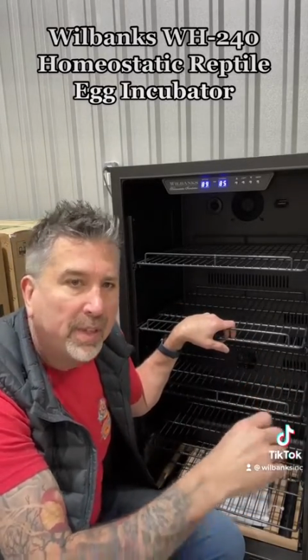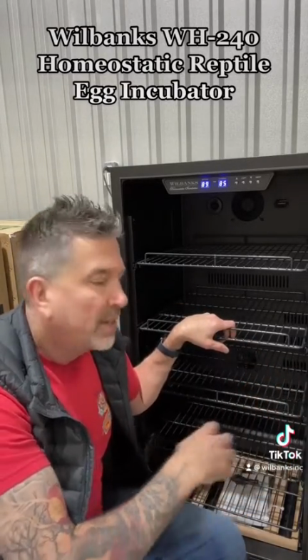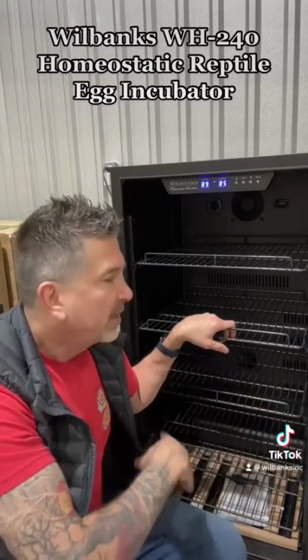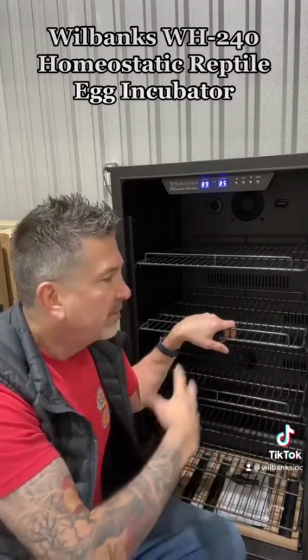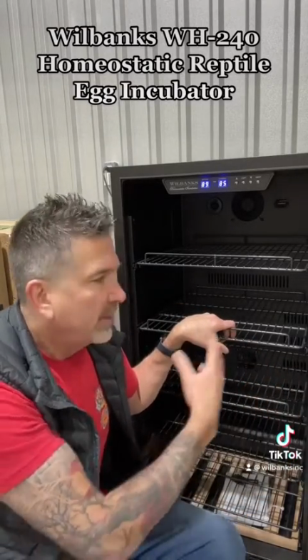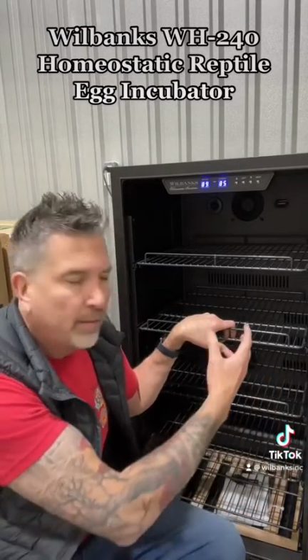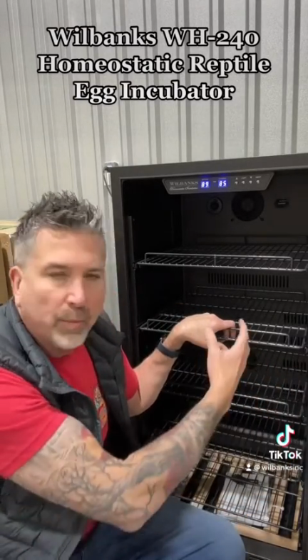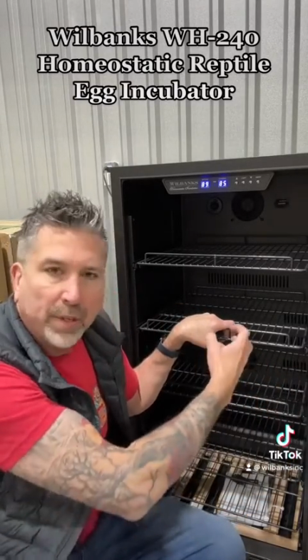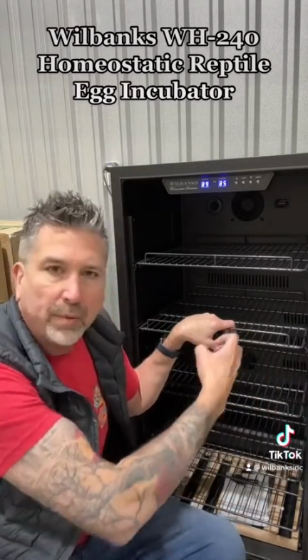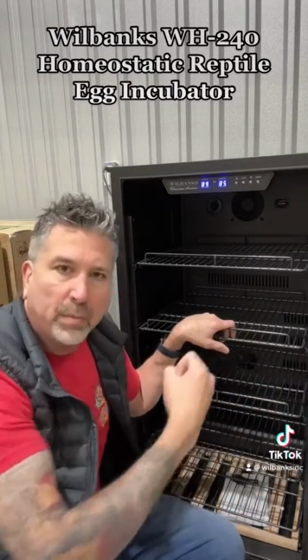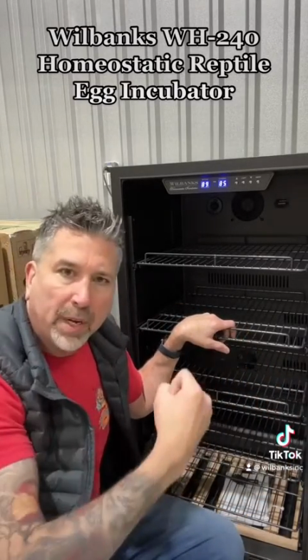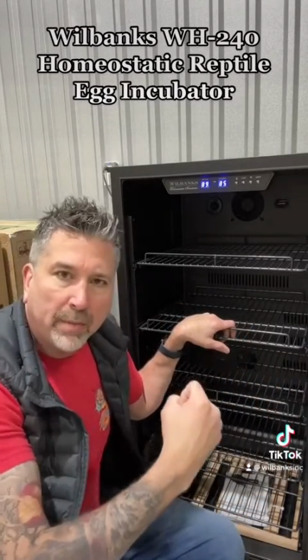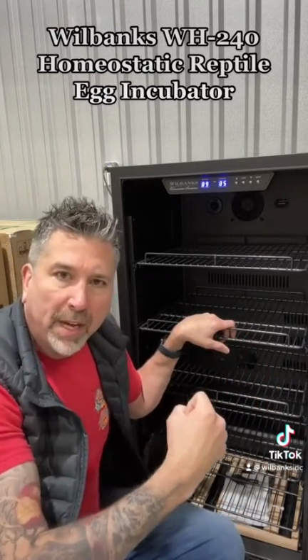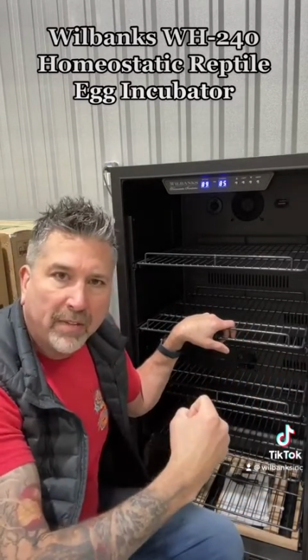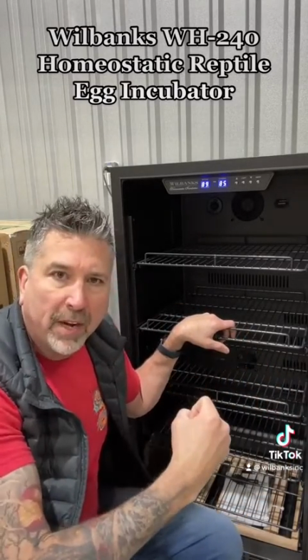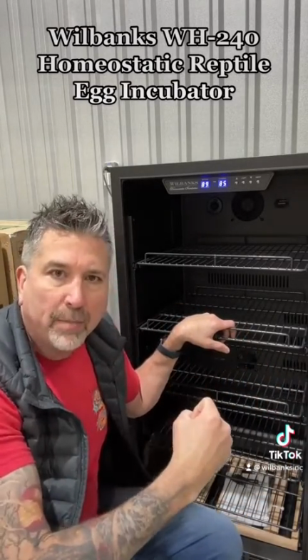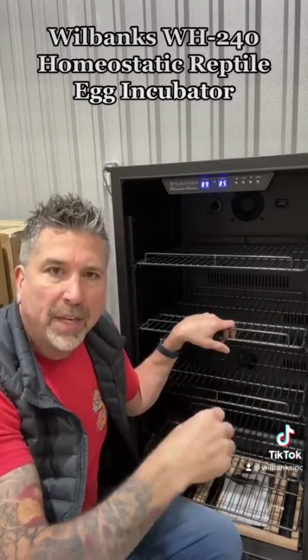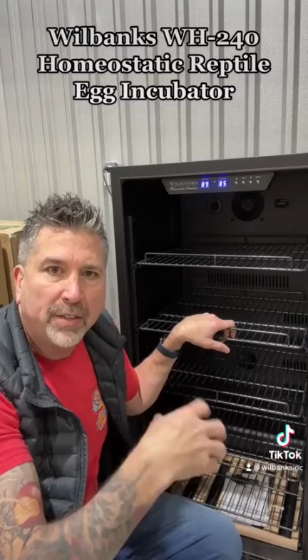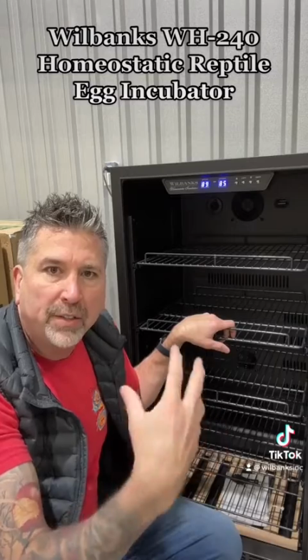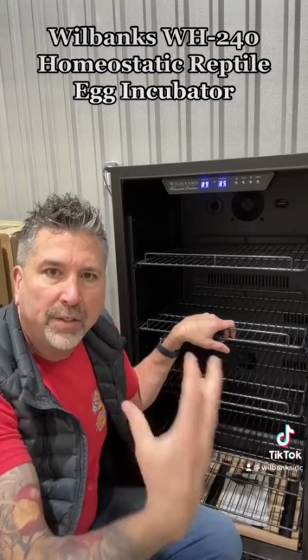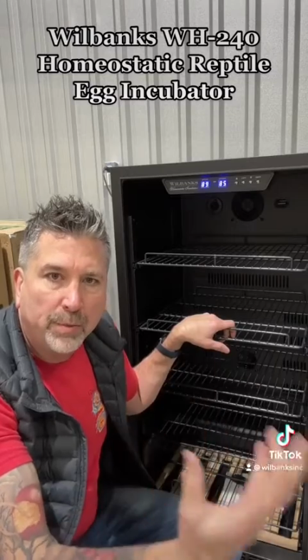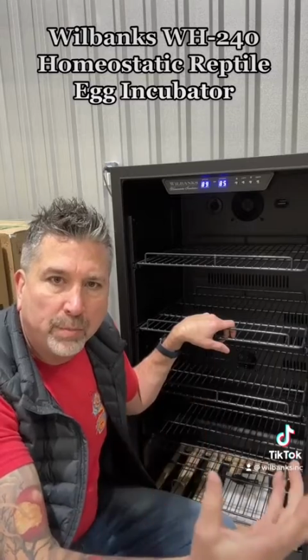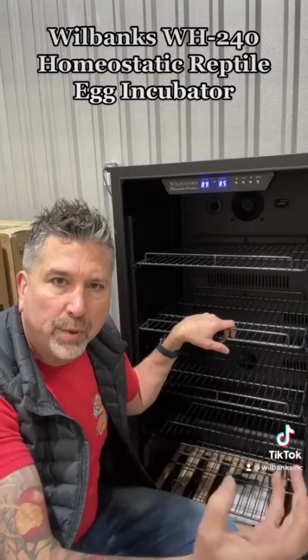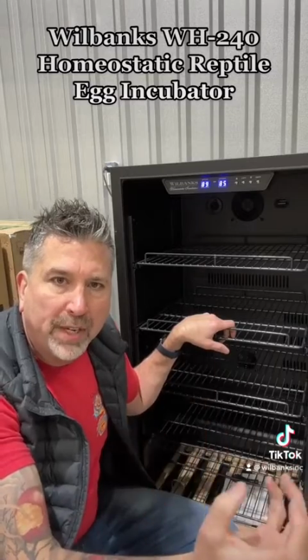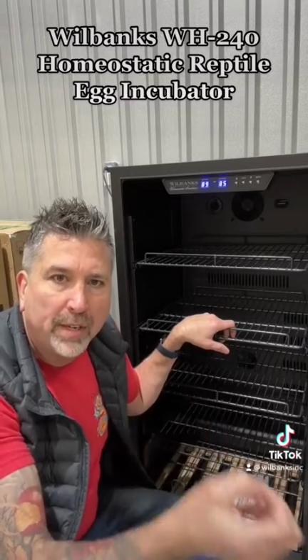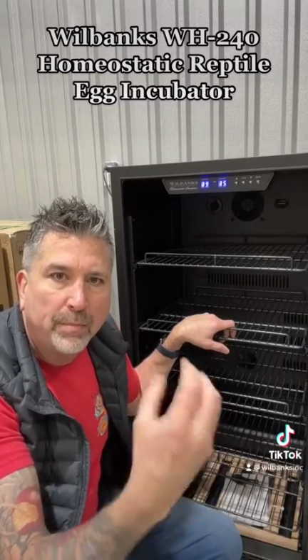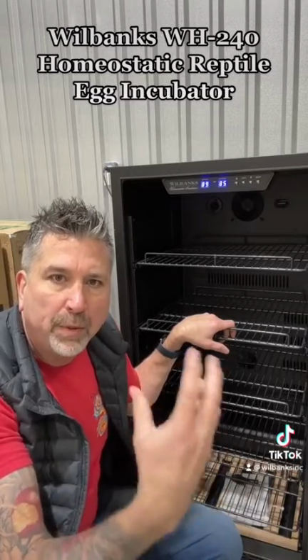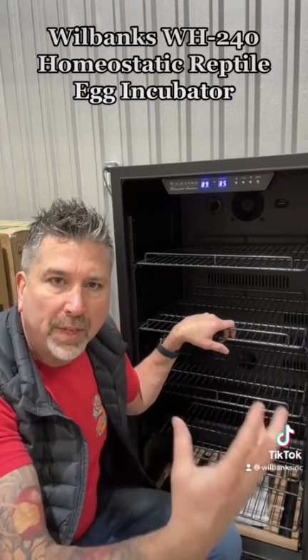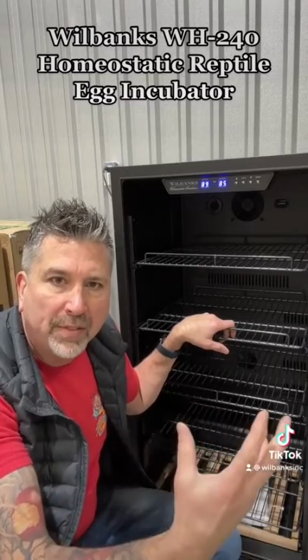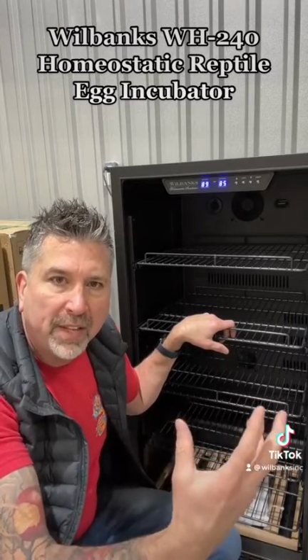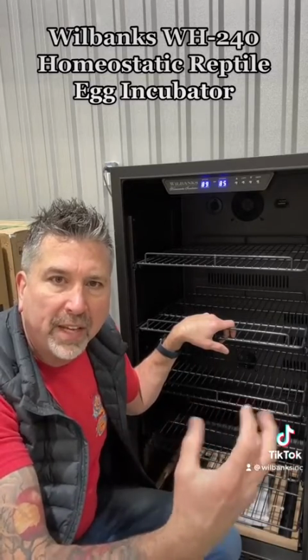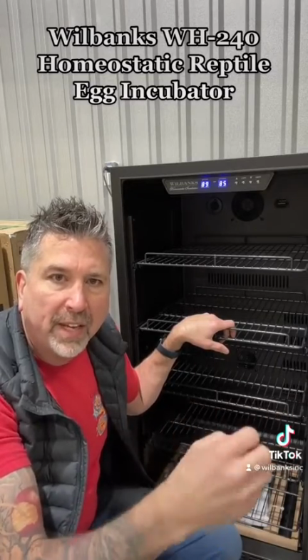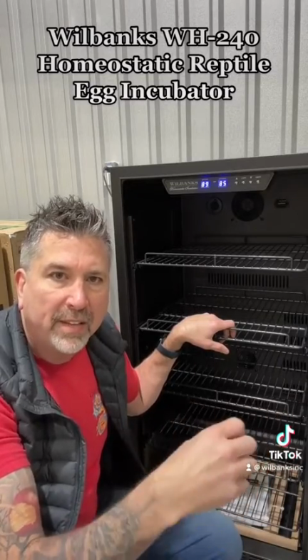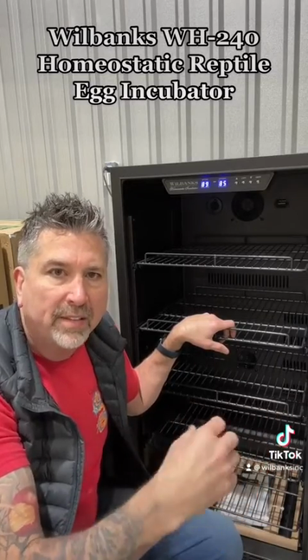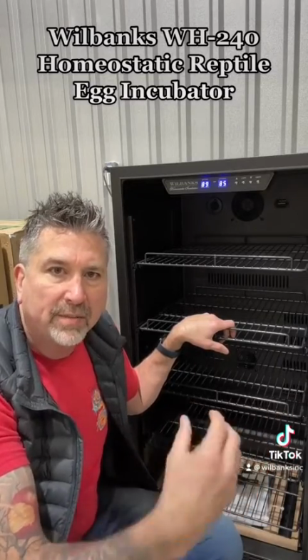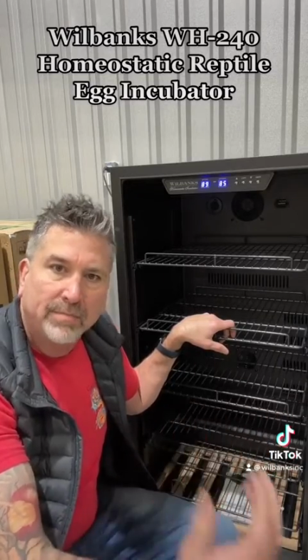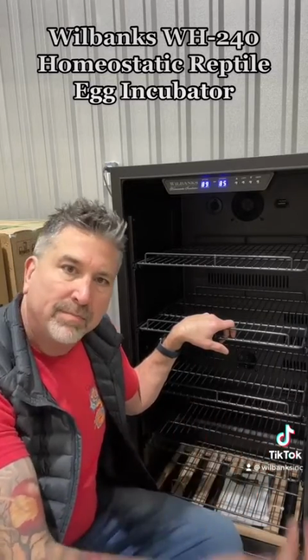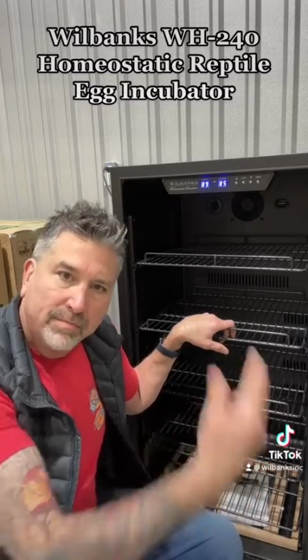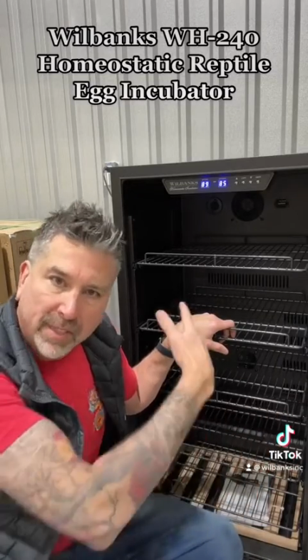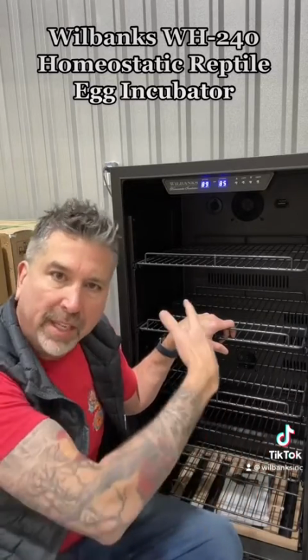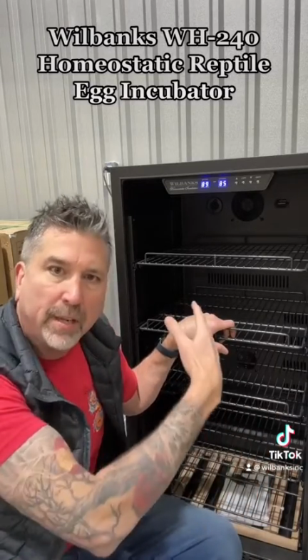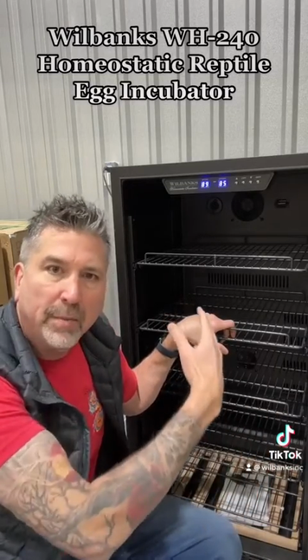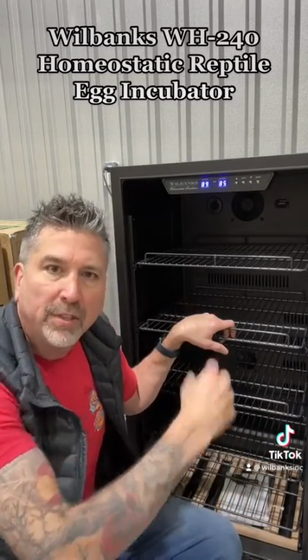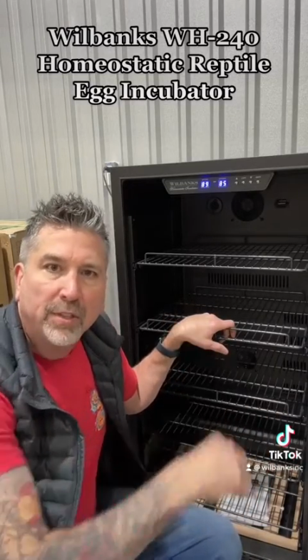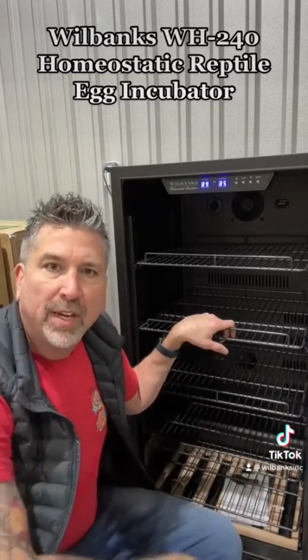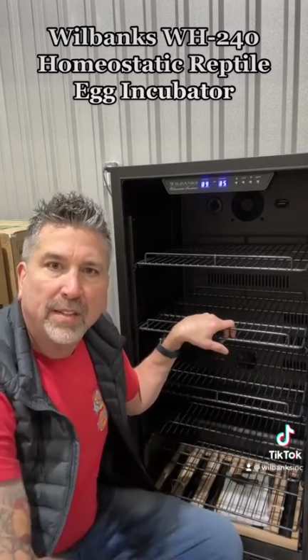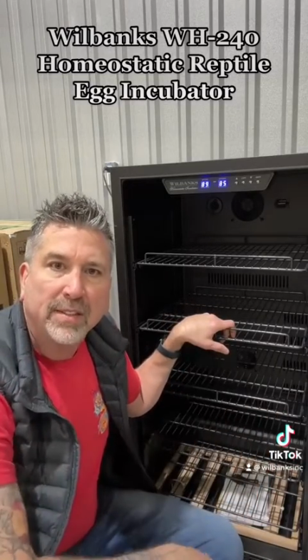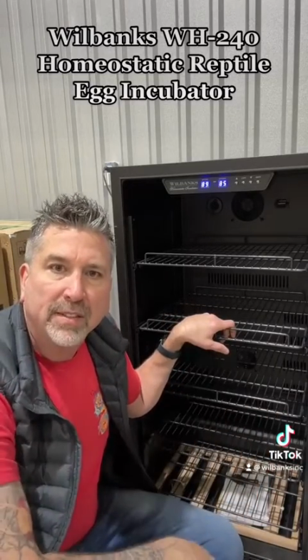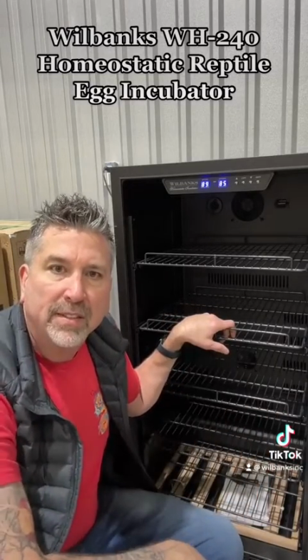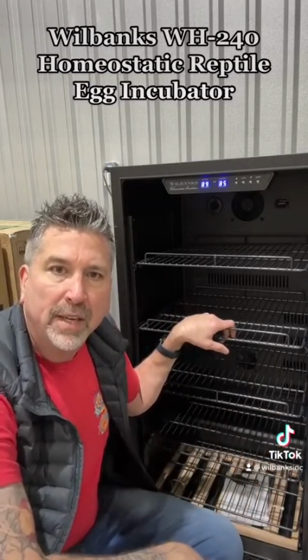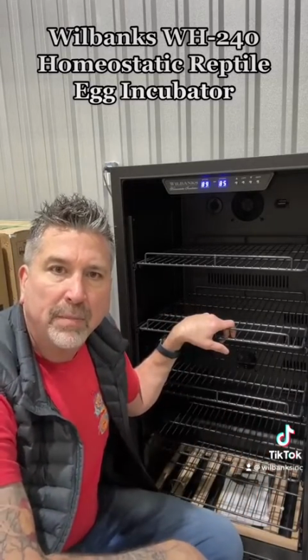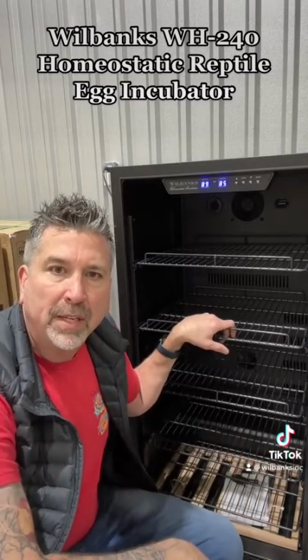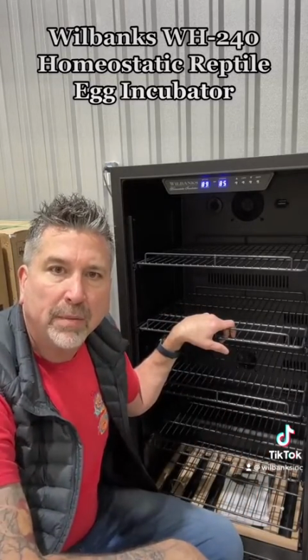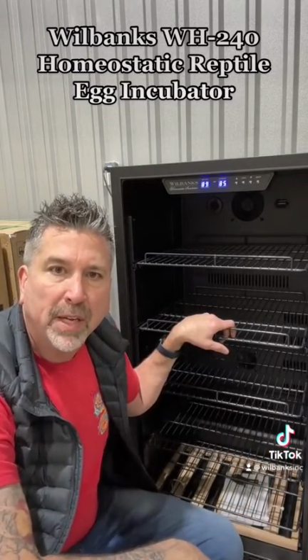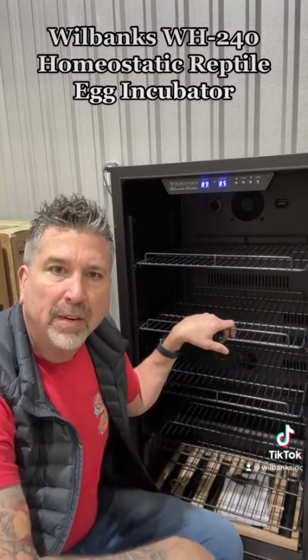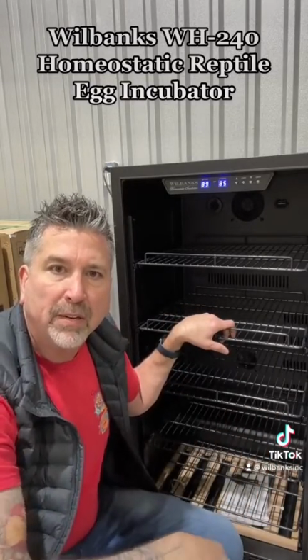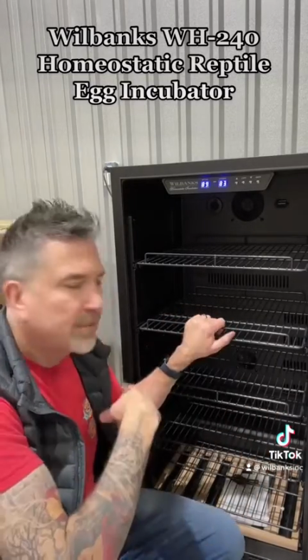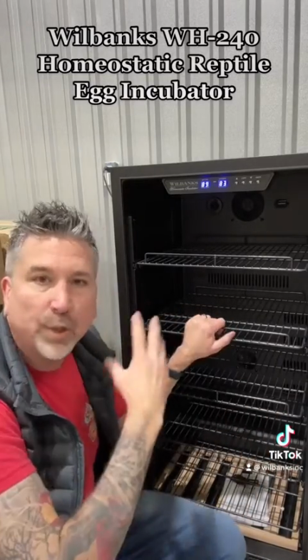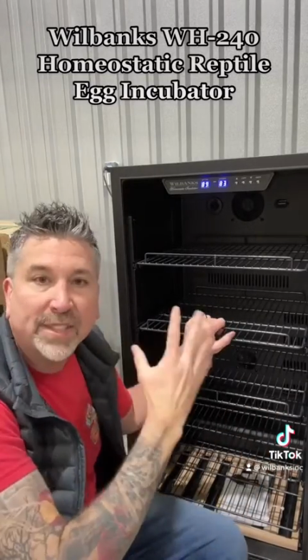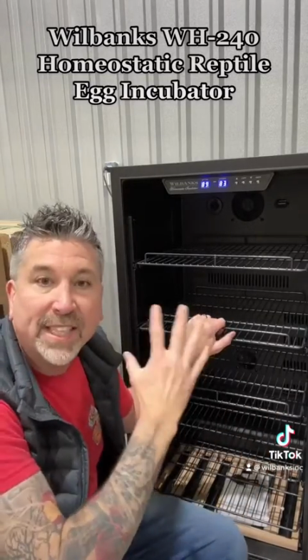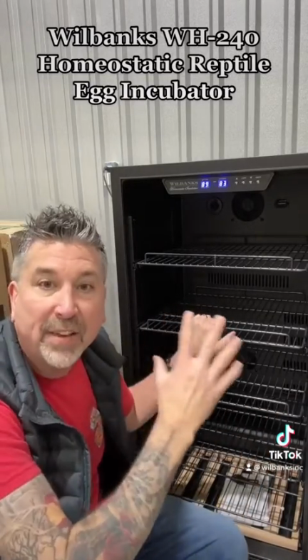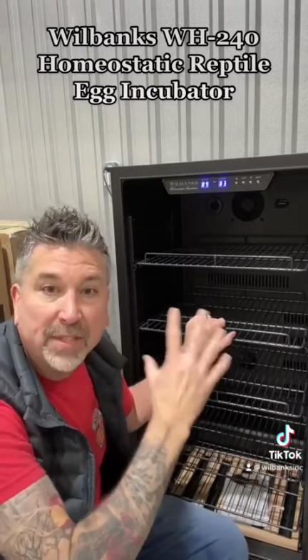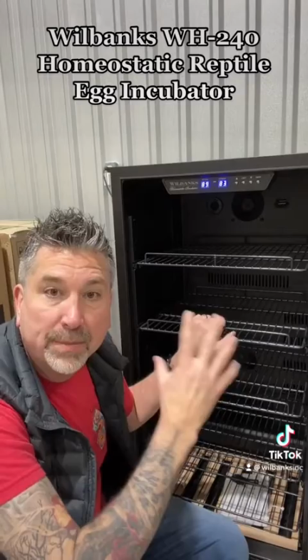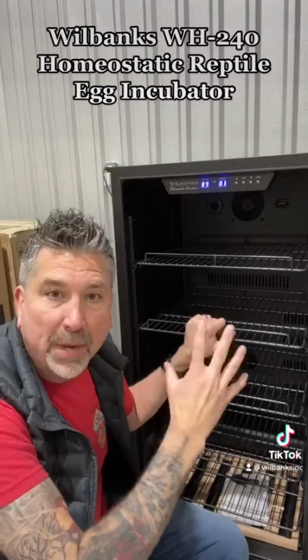Then when you bring them out of hibernation, you breed them, get the eggs, and incubate those eggs in the same incubator. So it saves space.